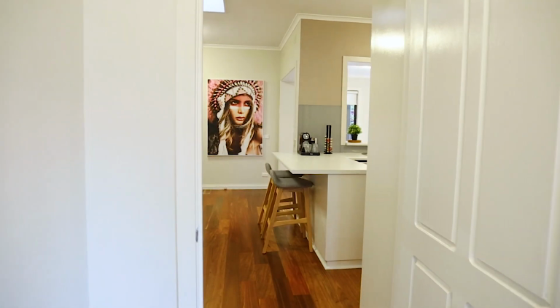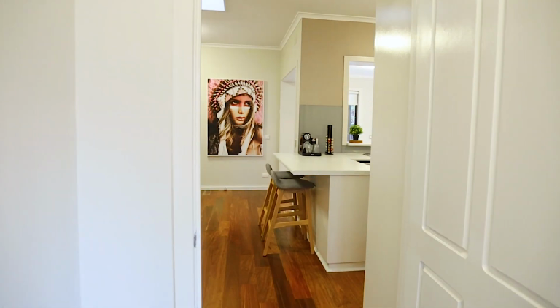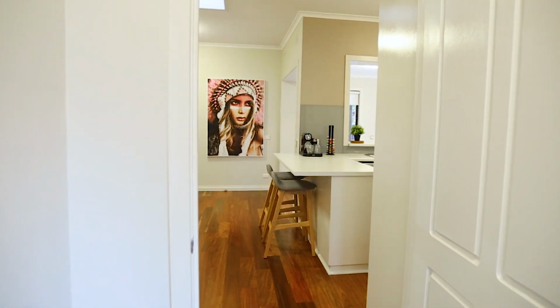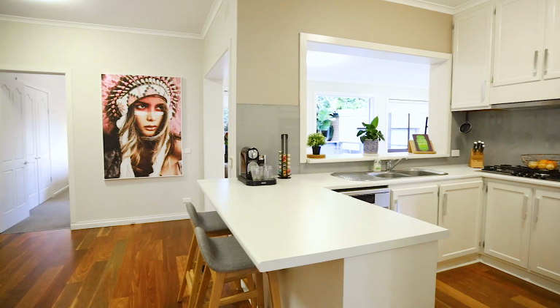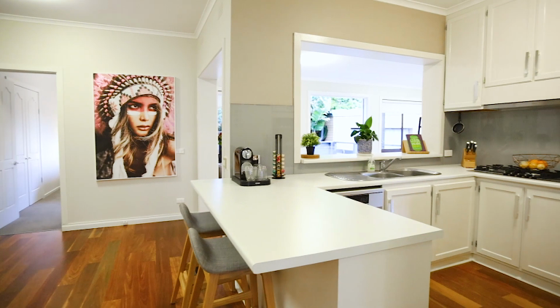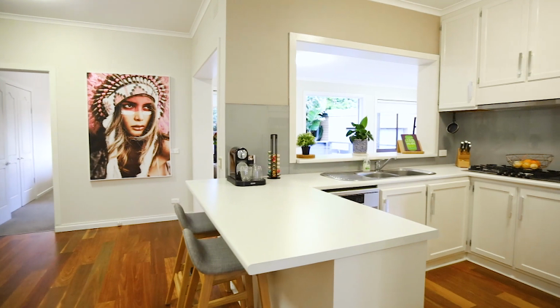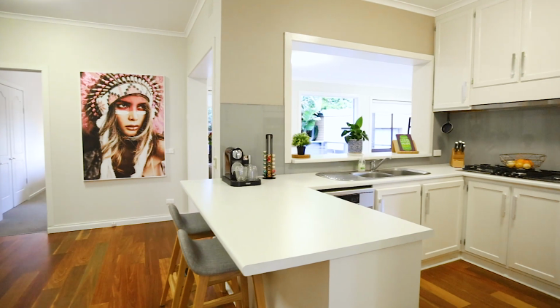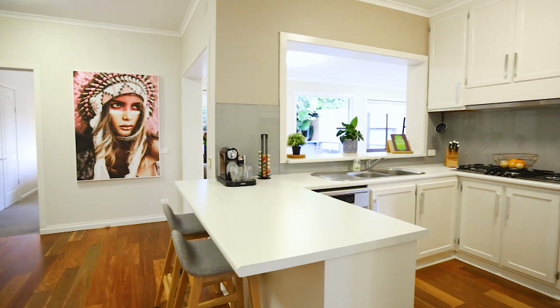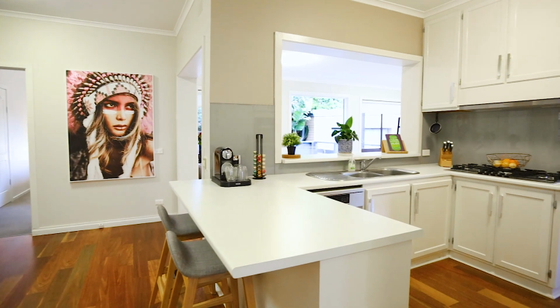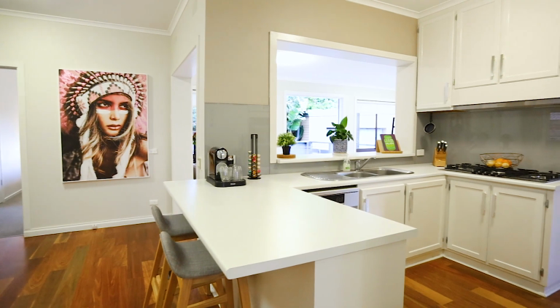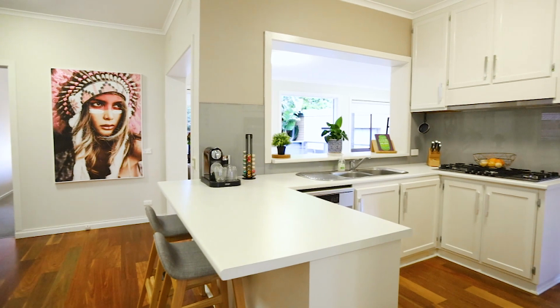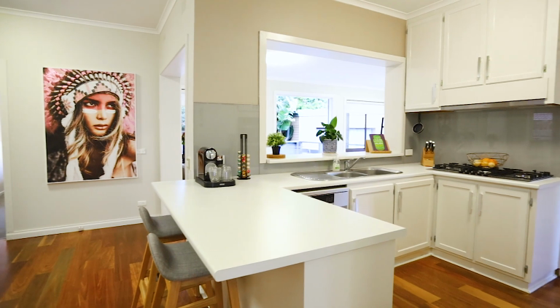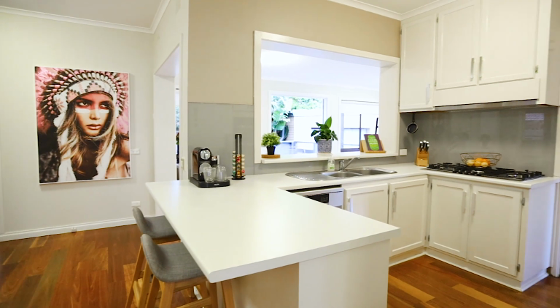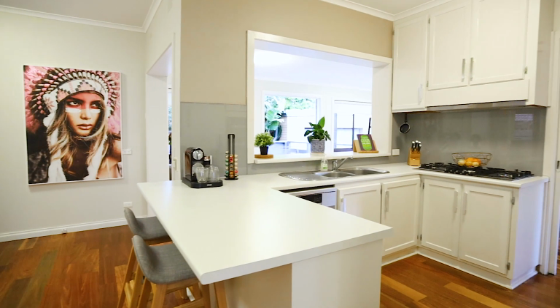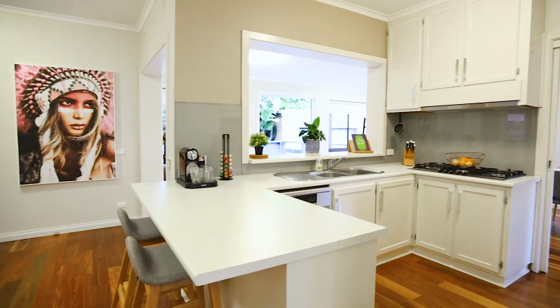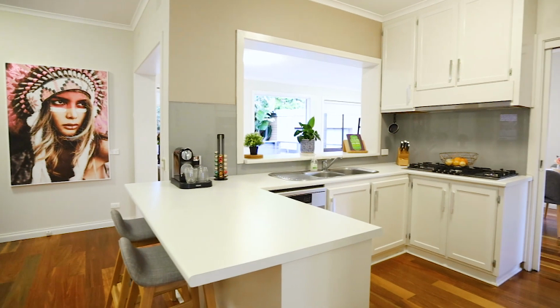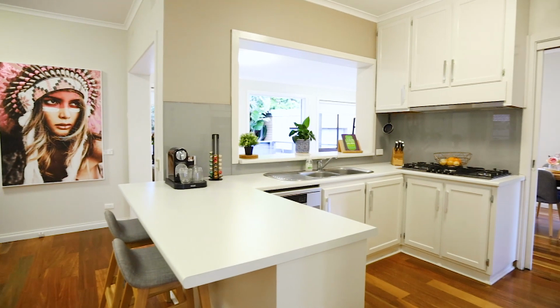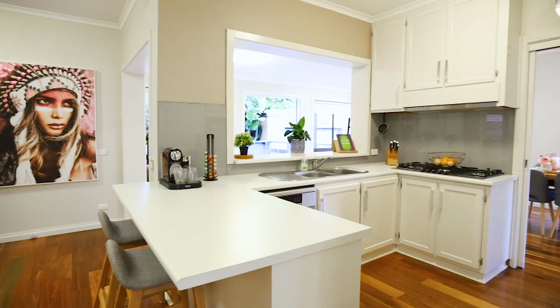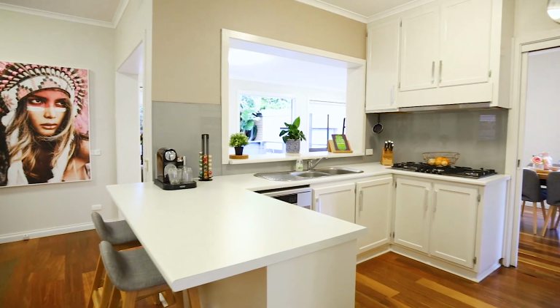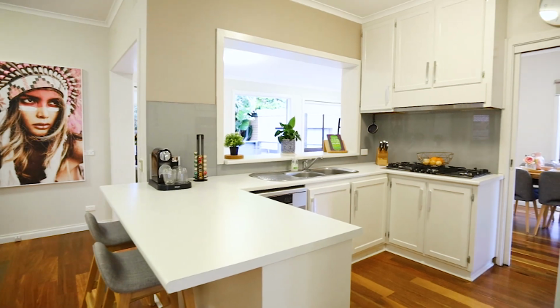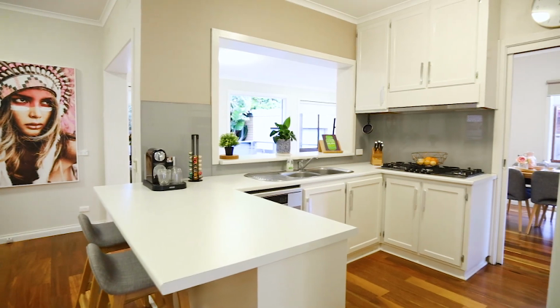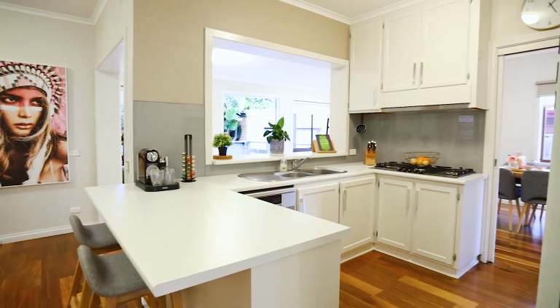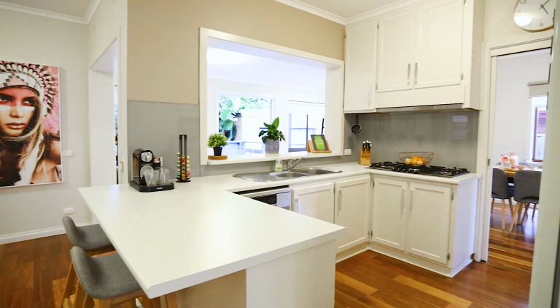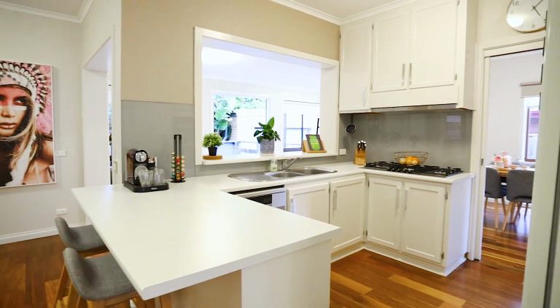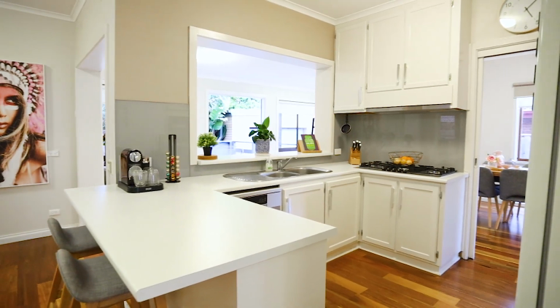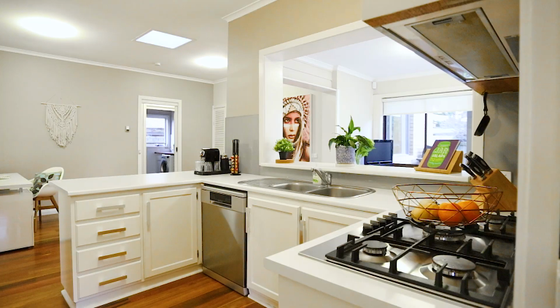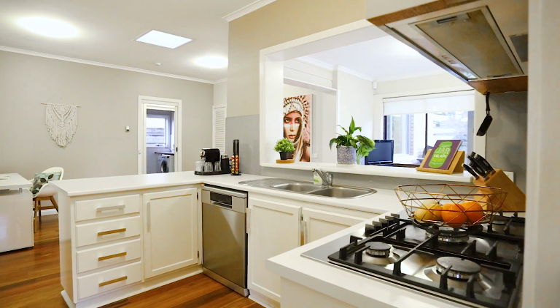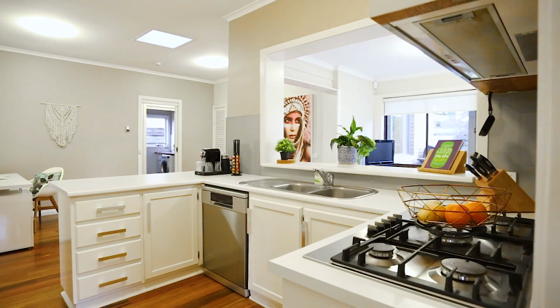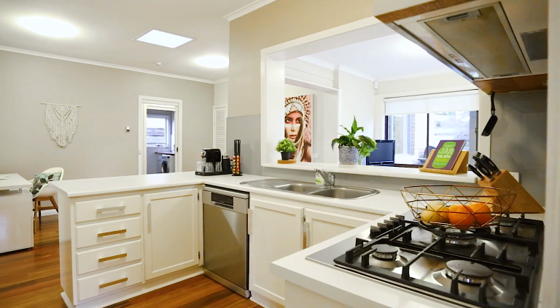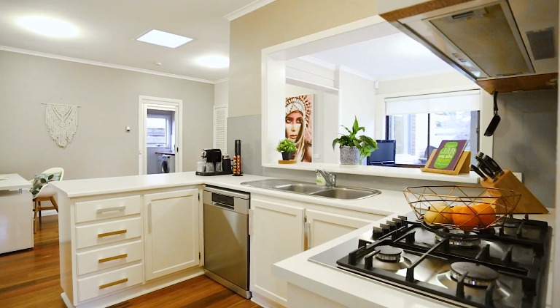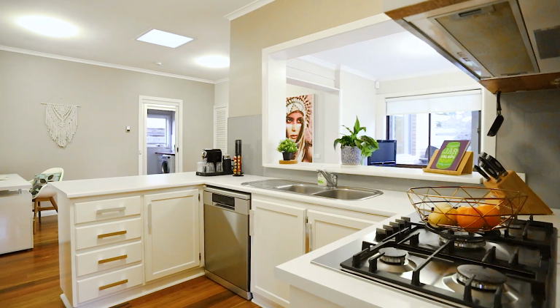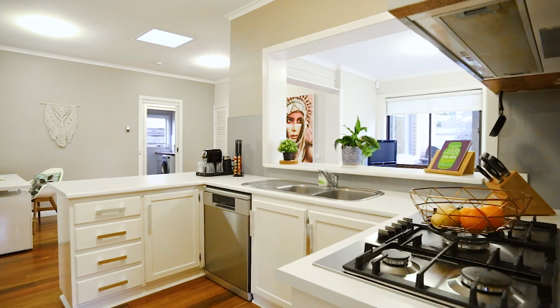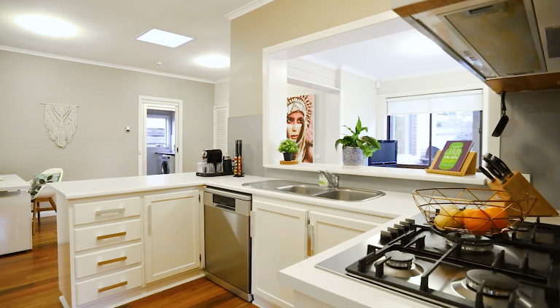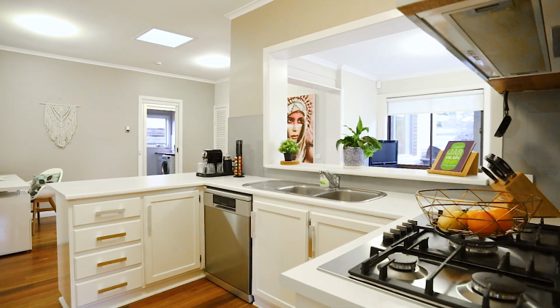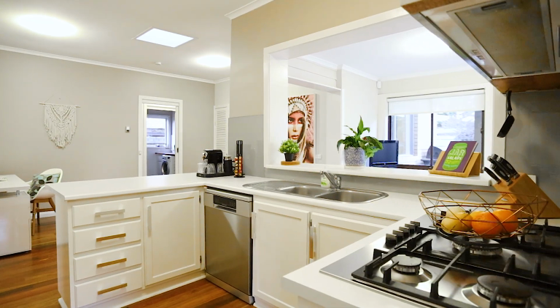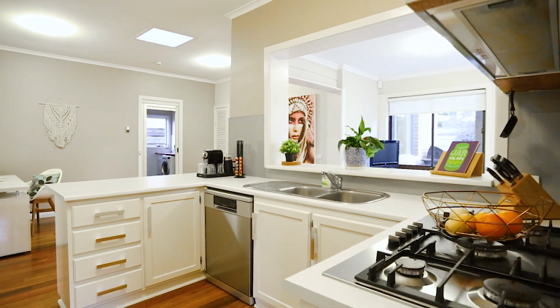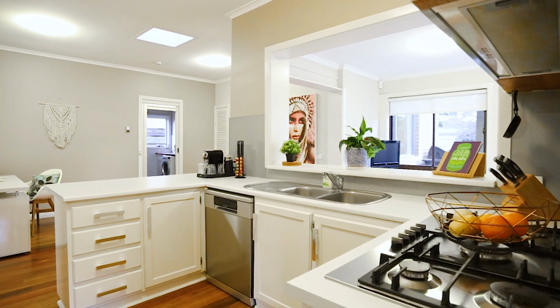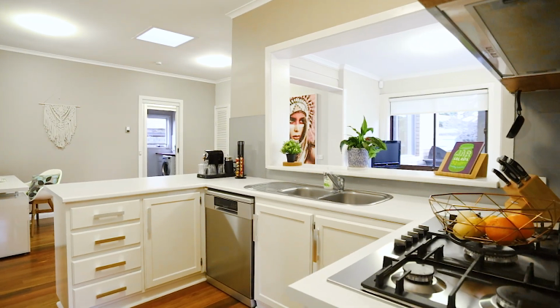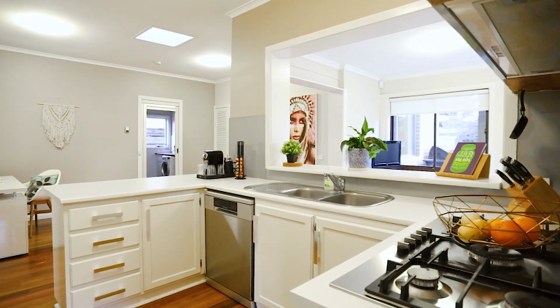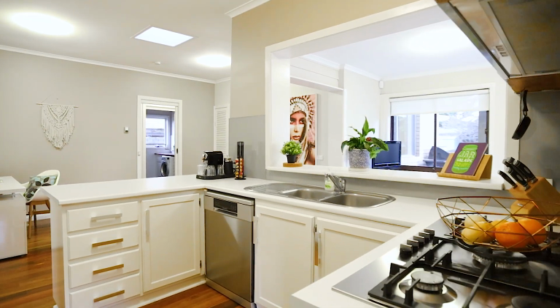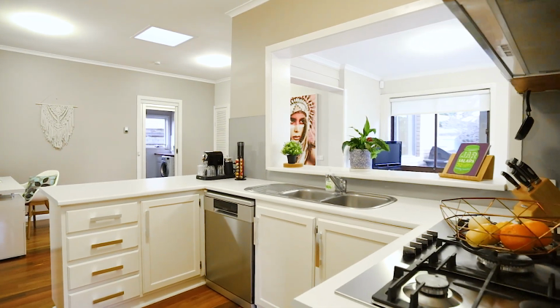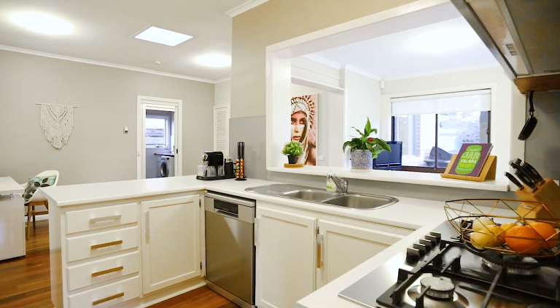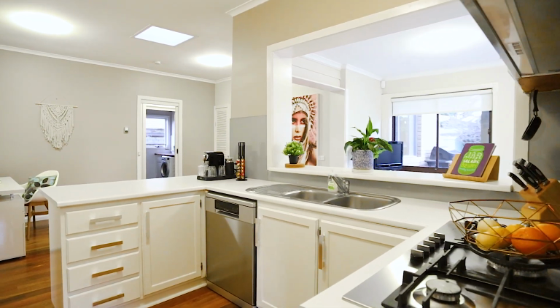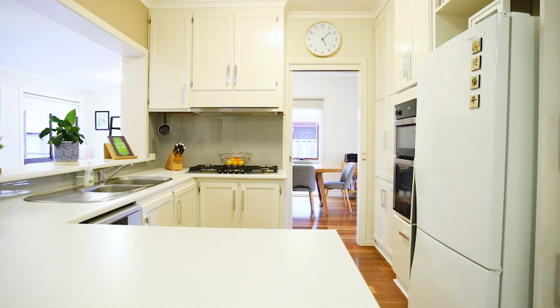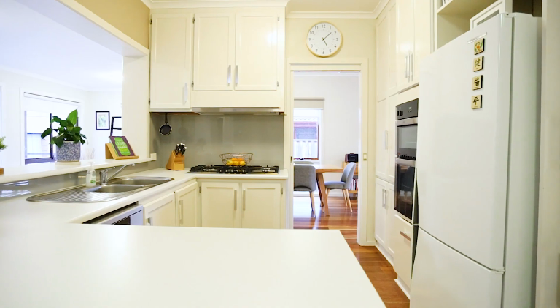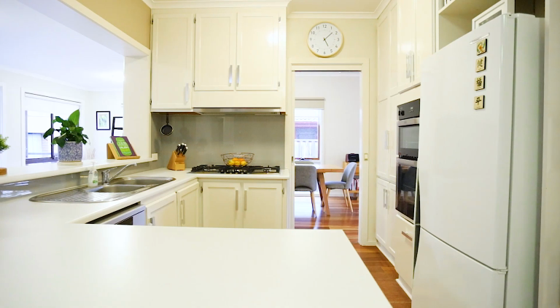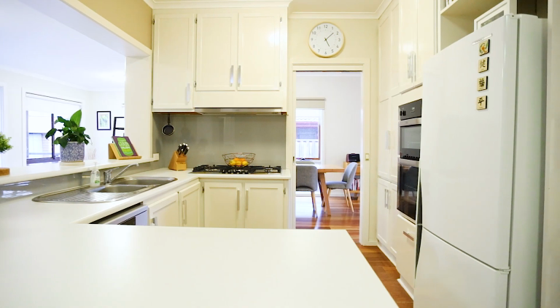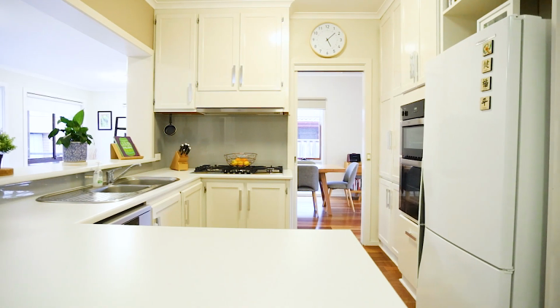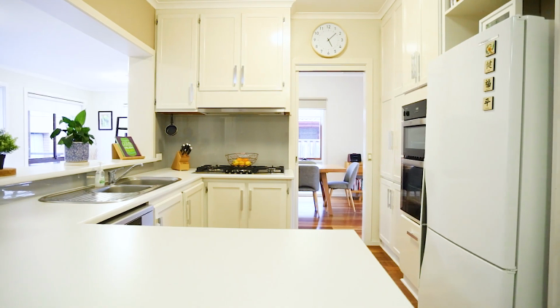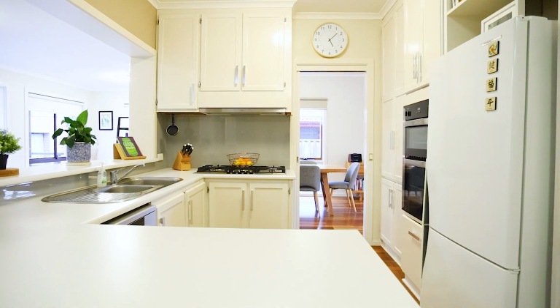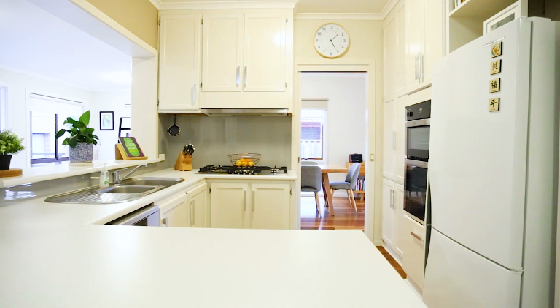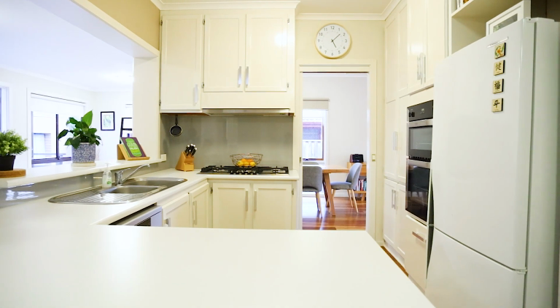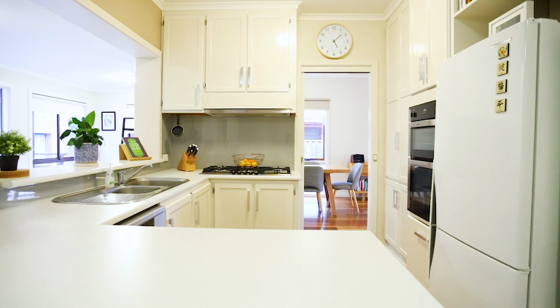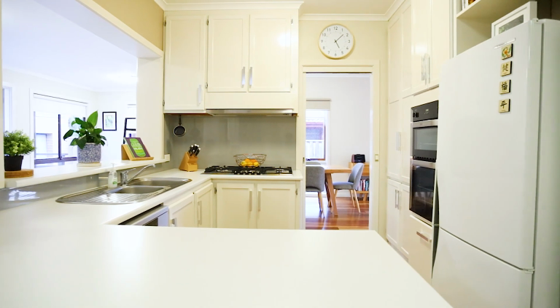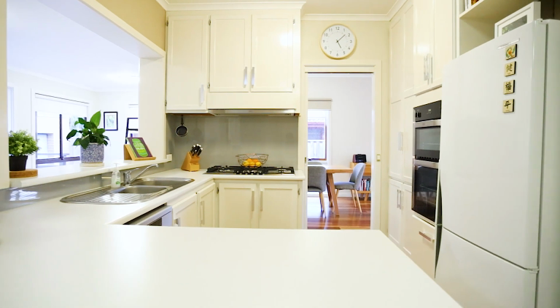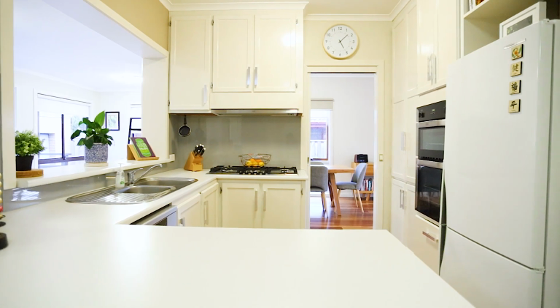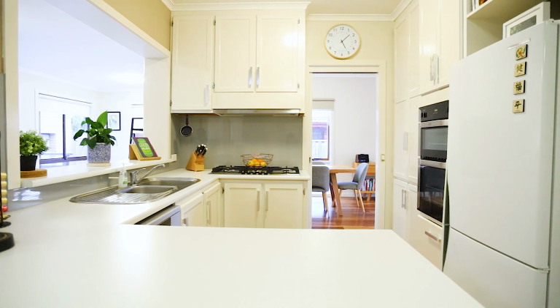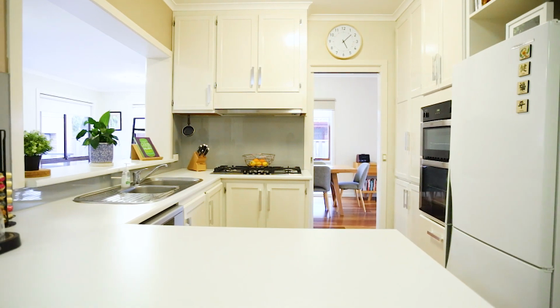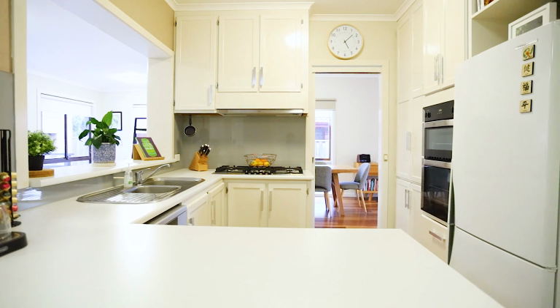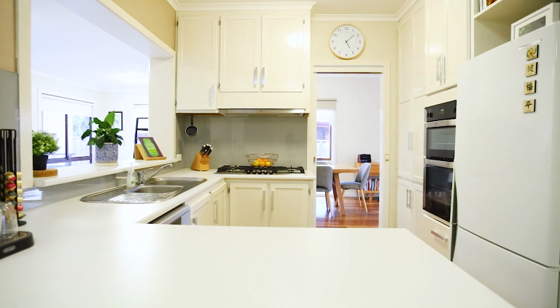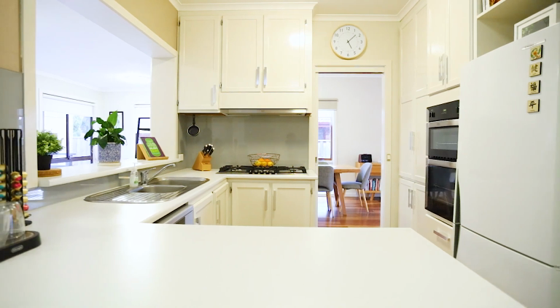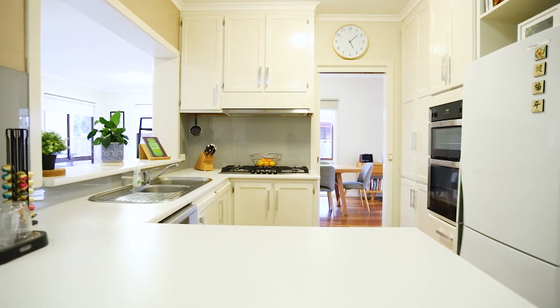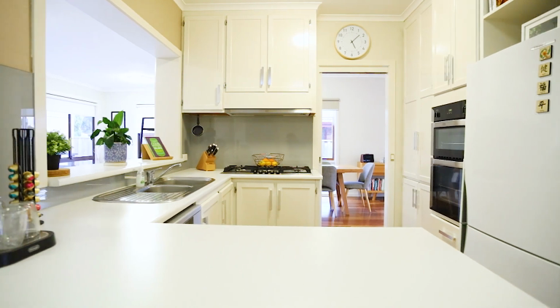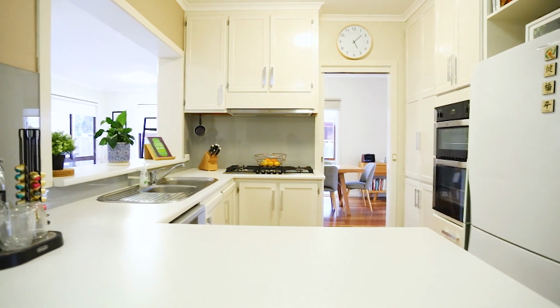The well-appointed kitchen boasts ample cupboard space, gas cooktop, breakfast bar, dishwasher, and a stylish glass splashback.